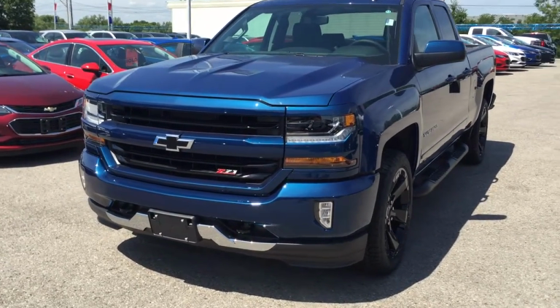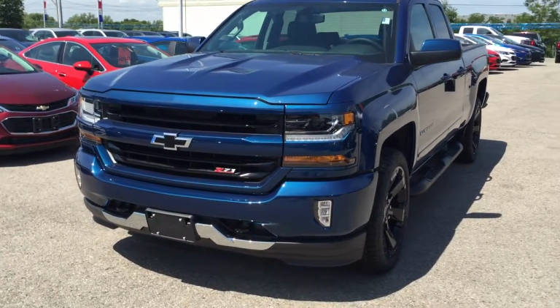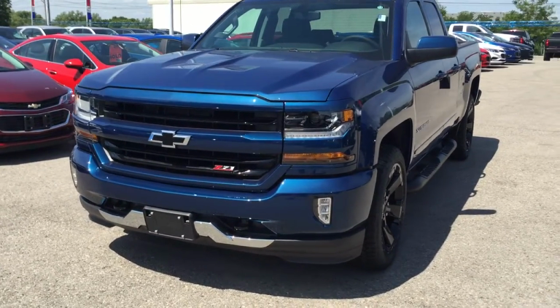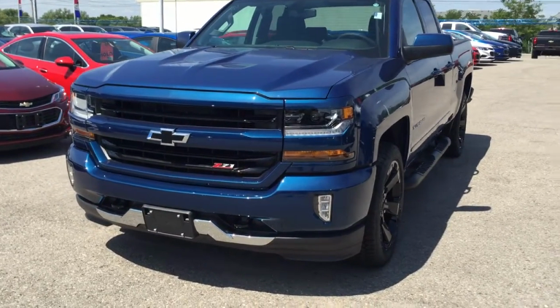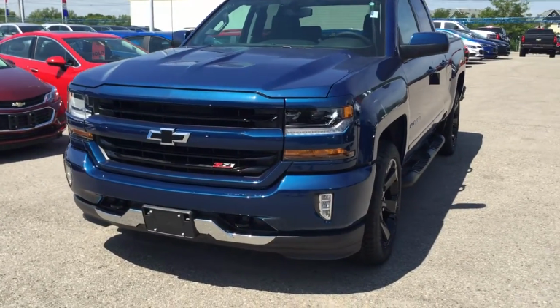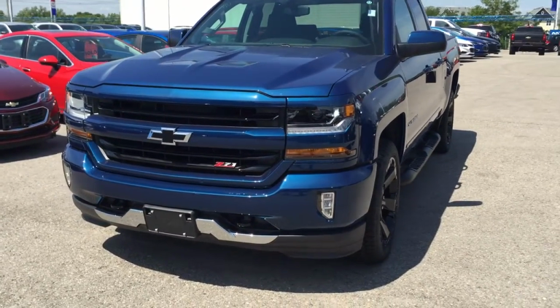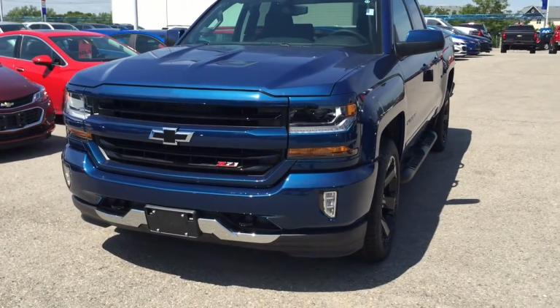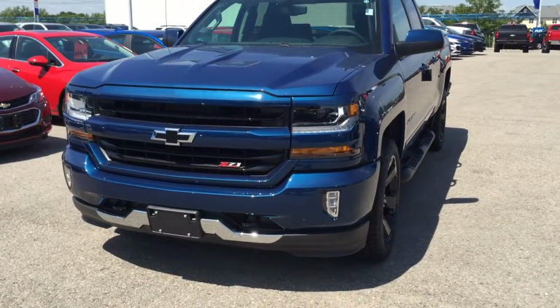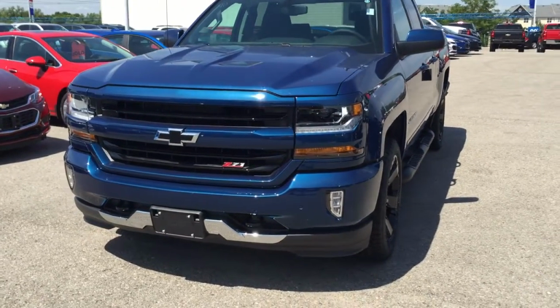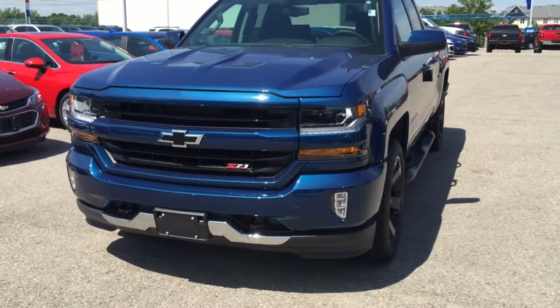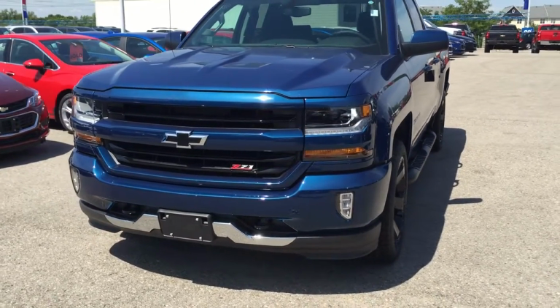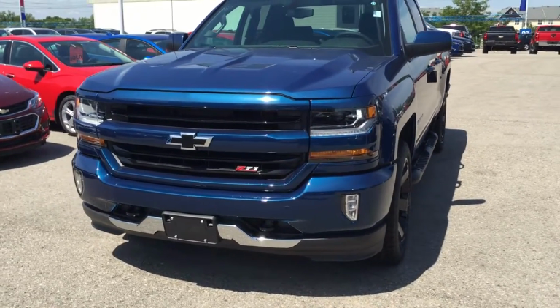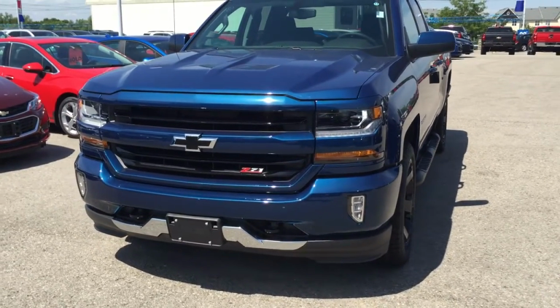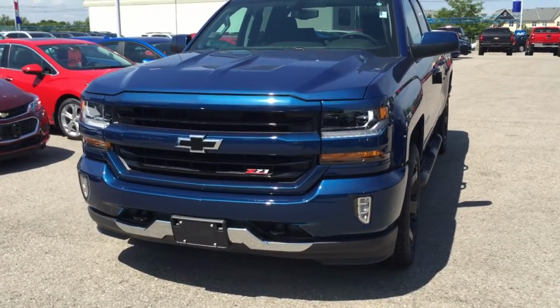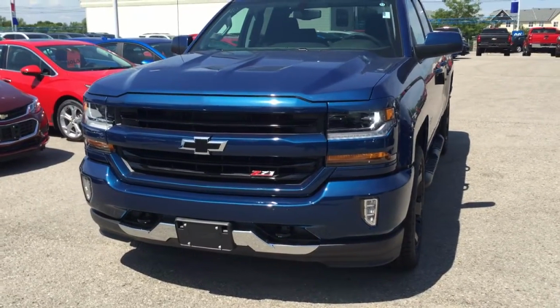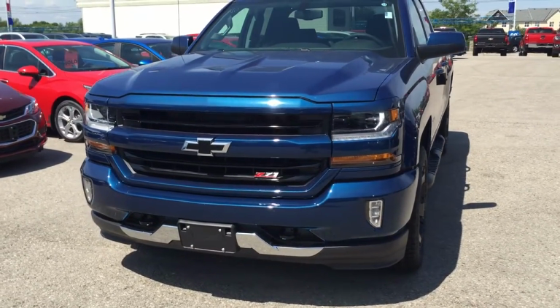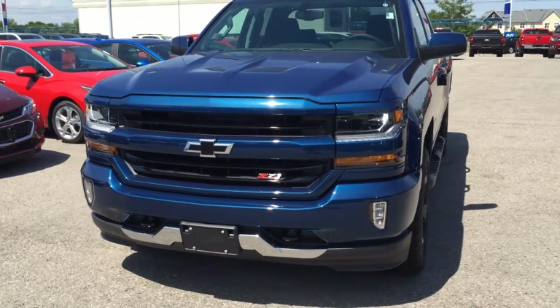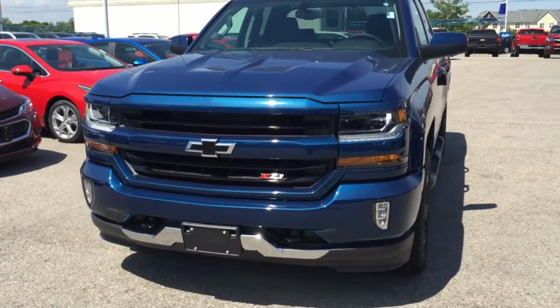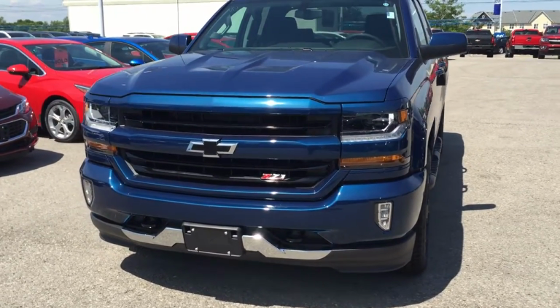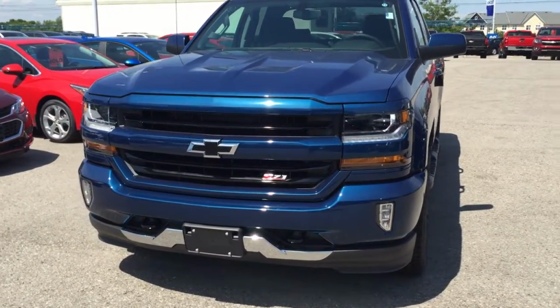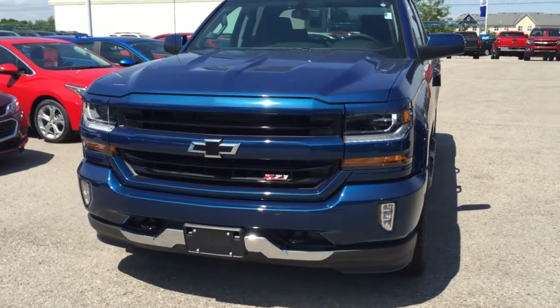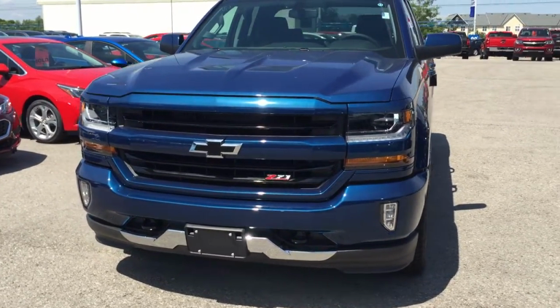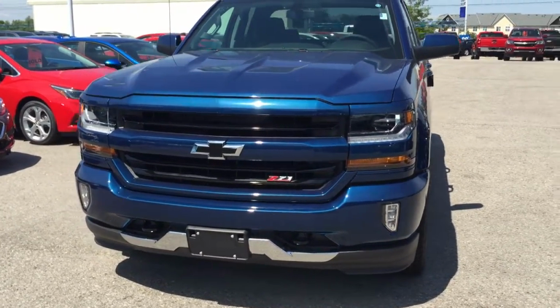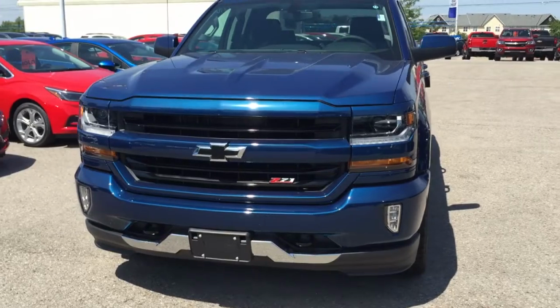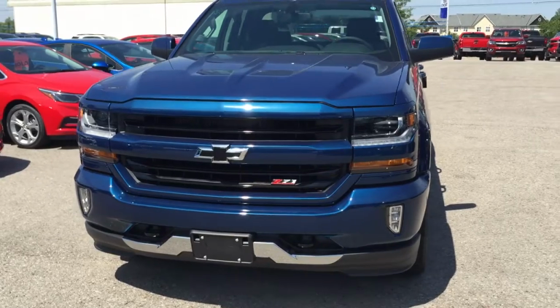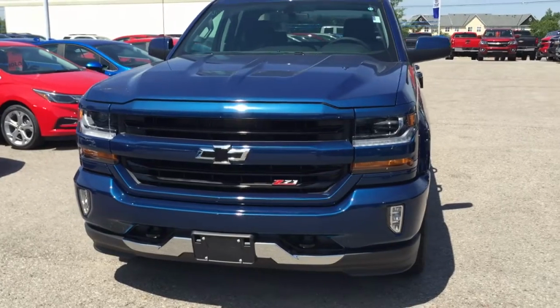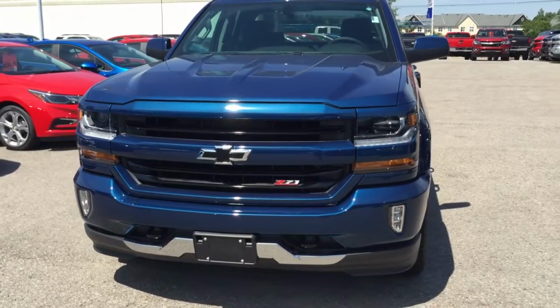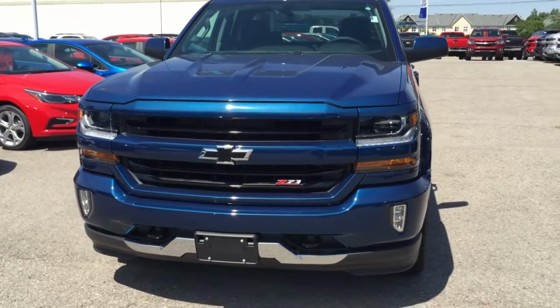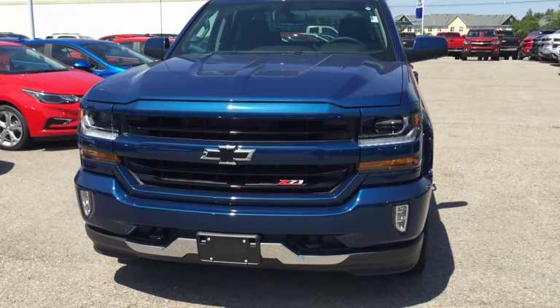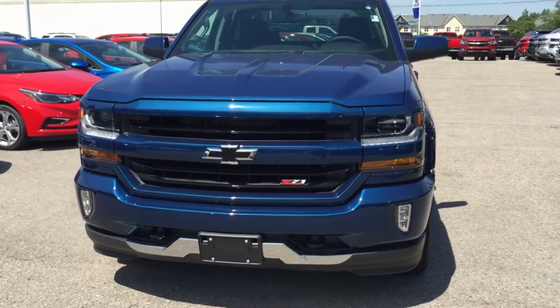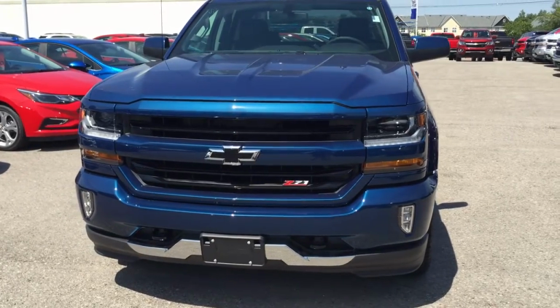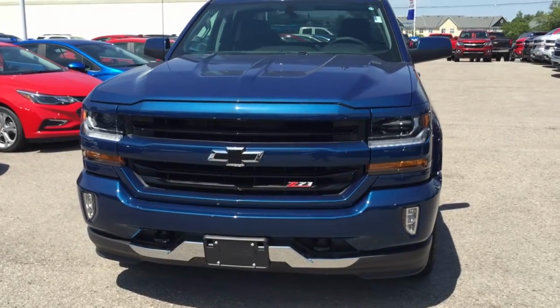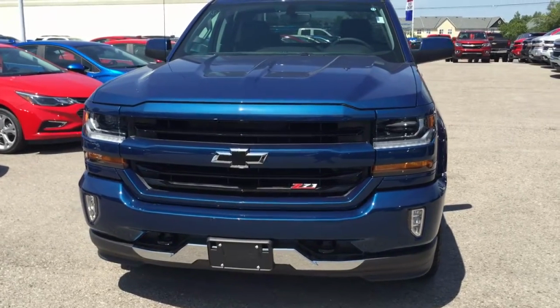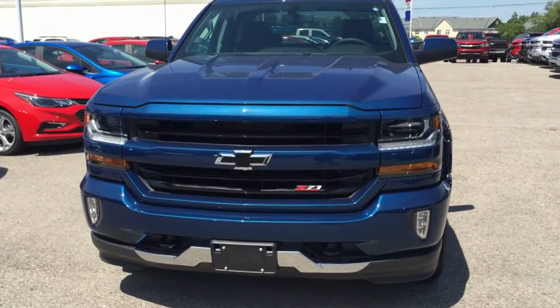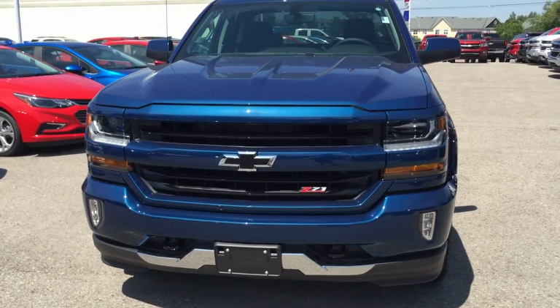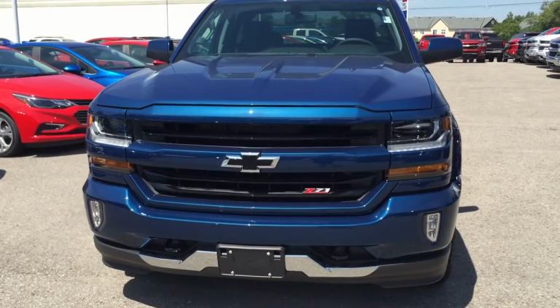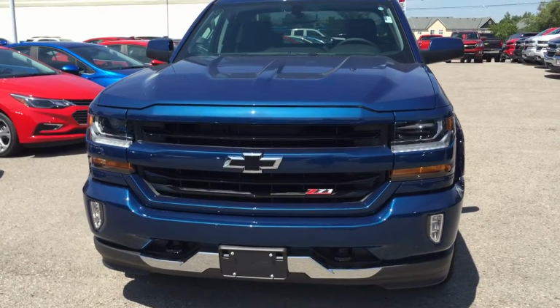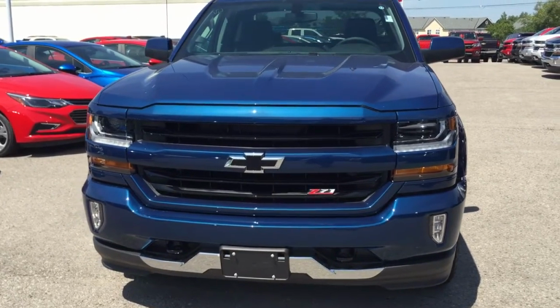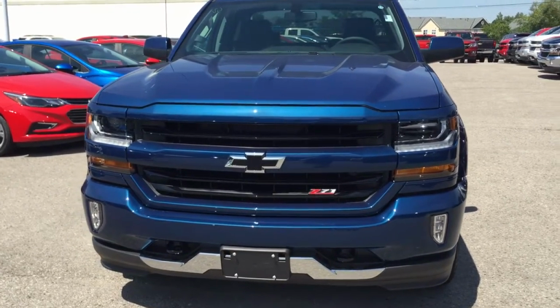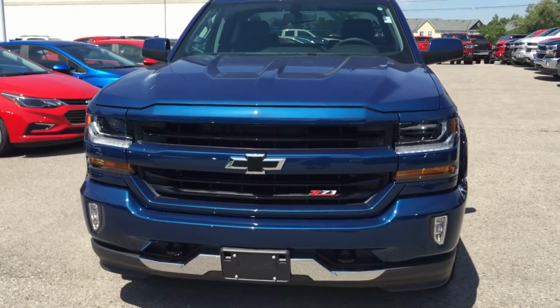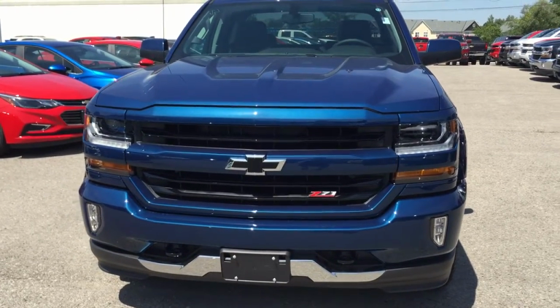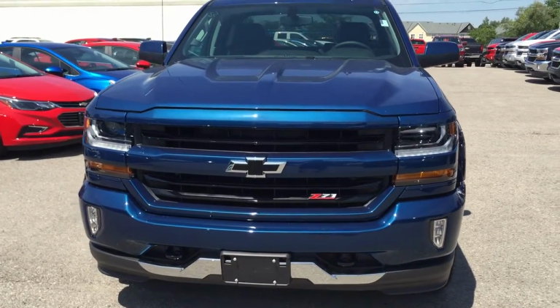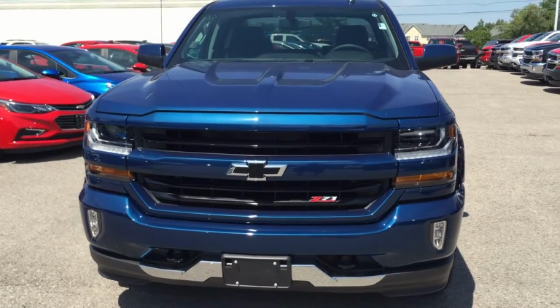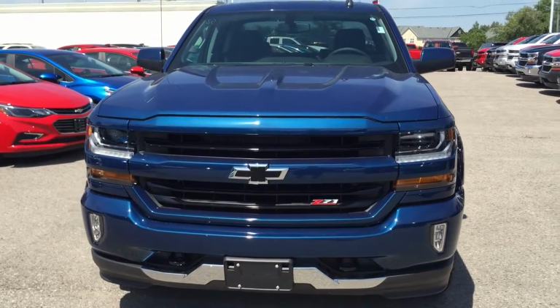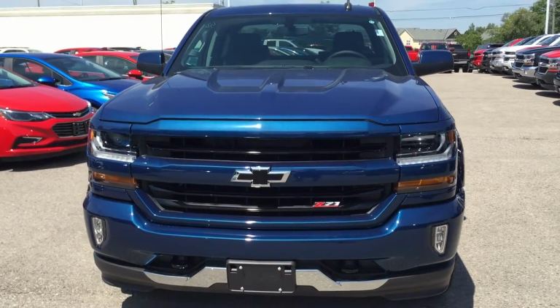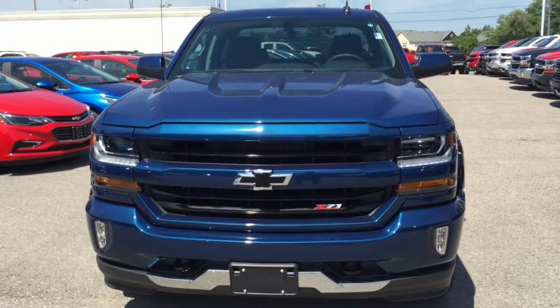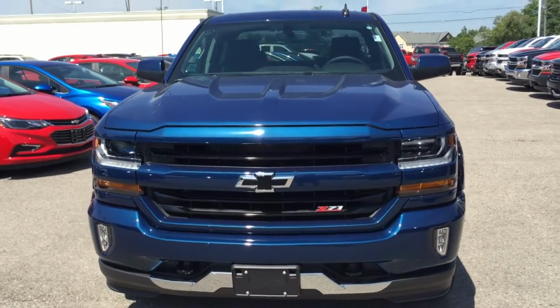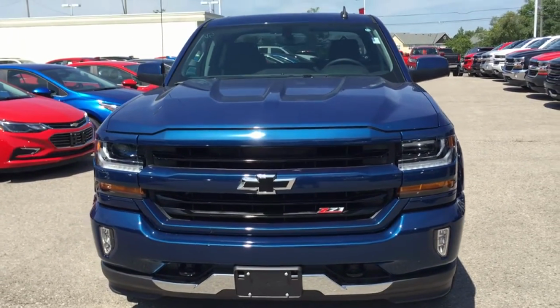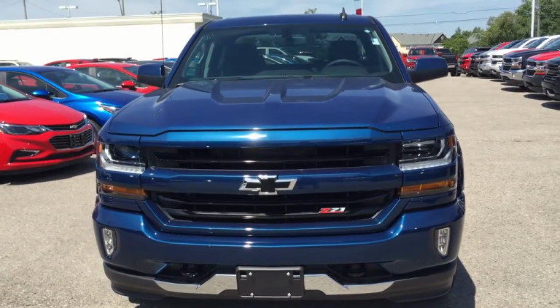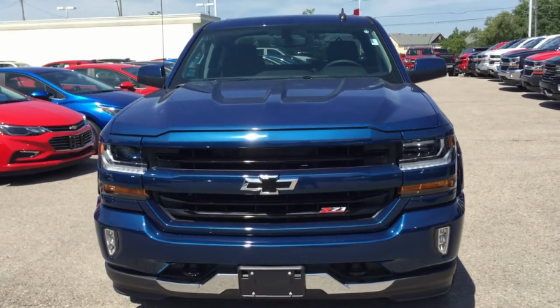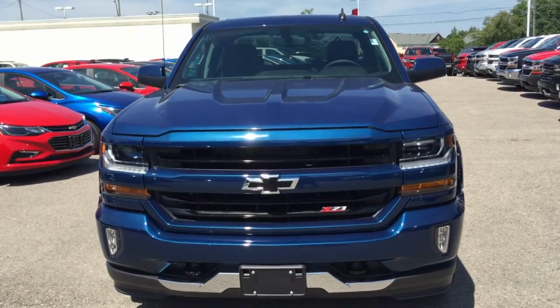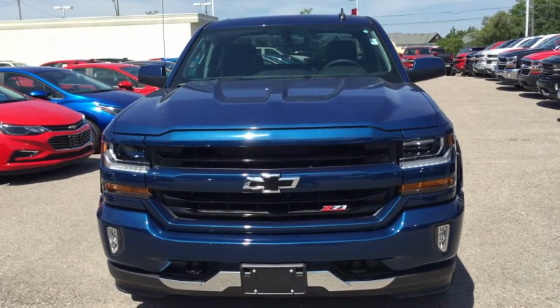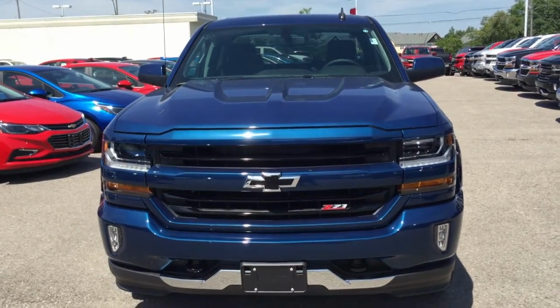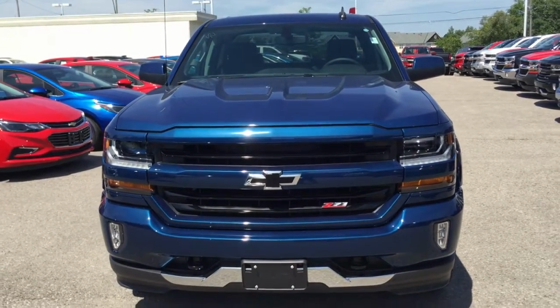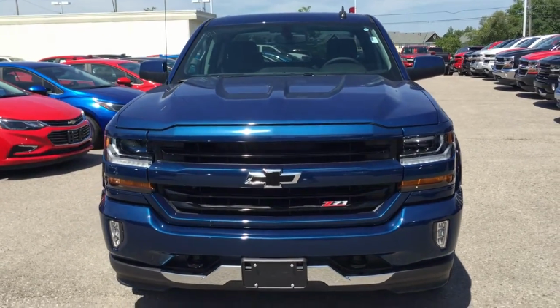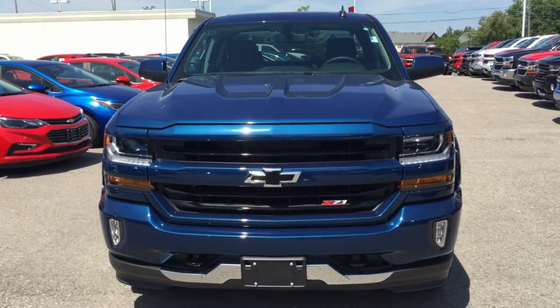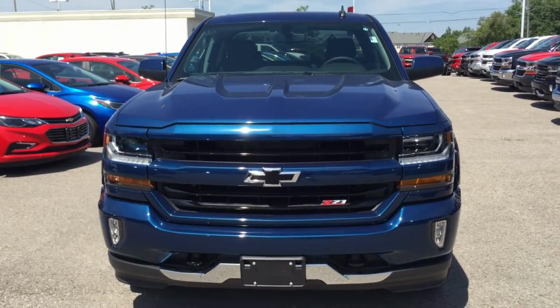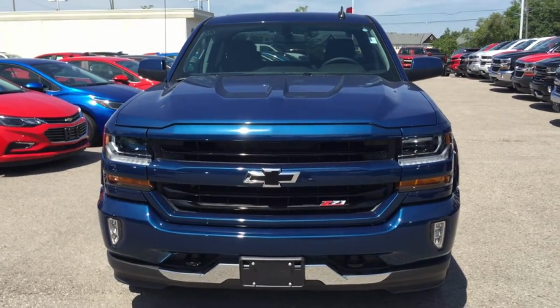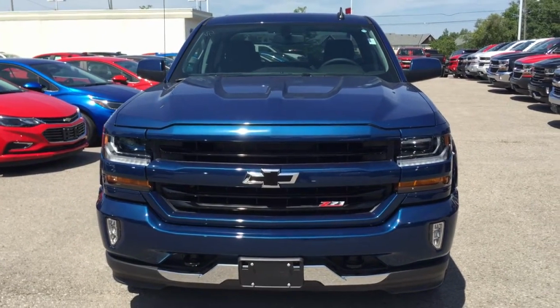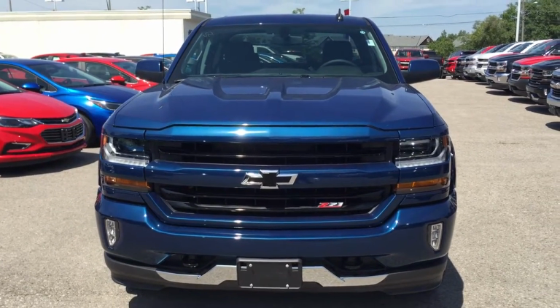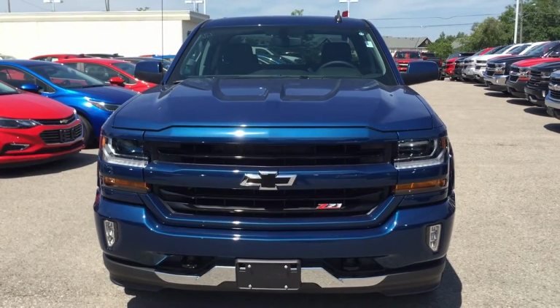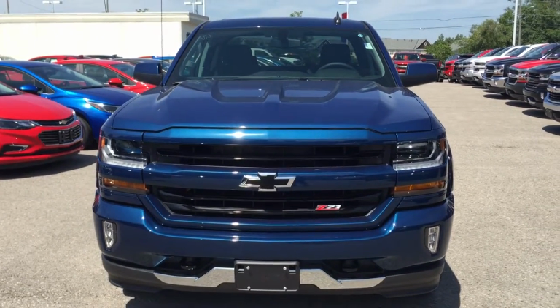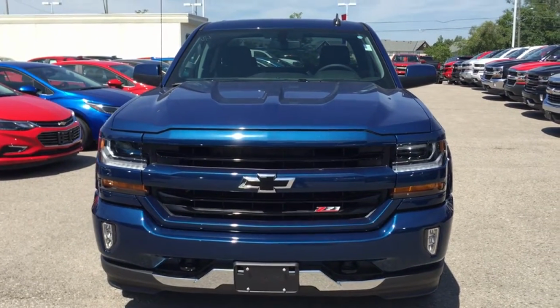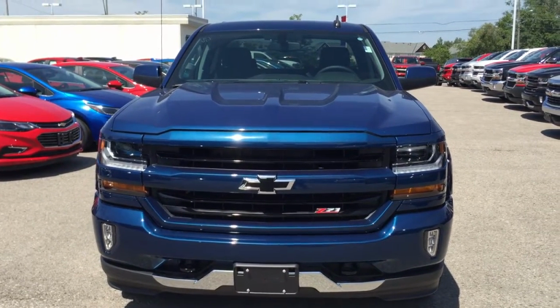We are located at 2728 Curtis Road in Curtis, Ontario — just east of high prices.